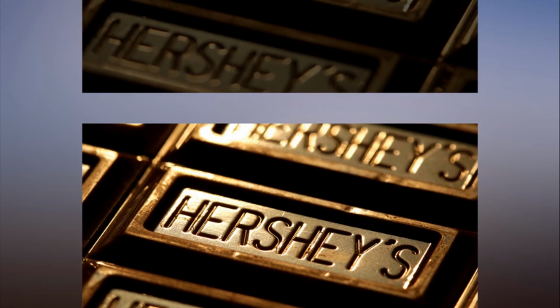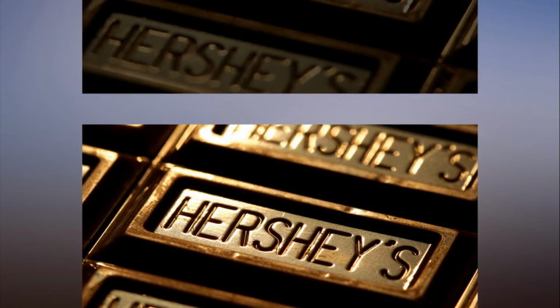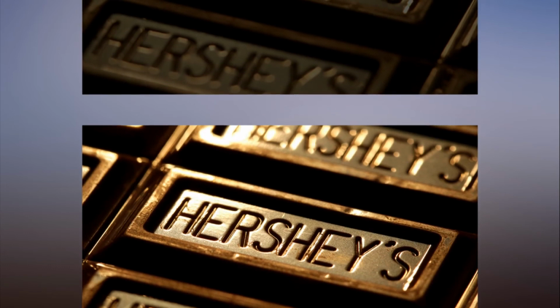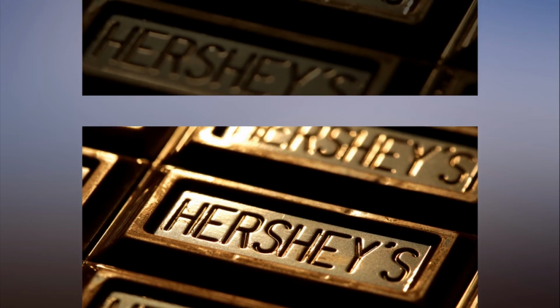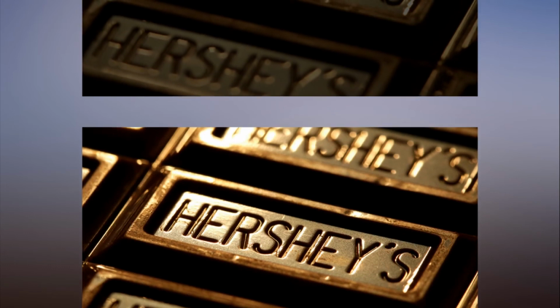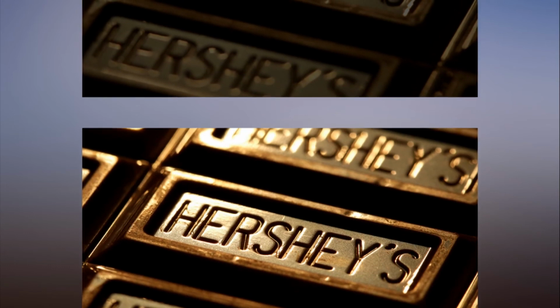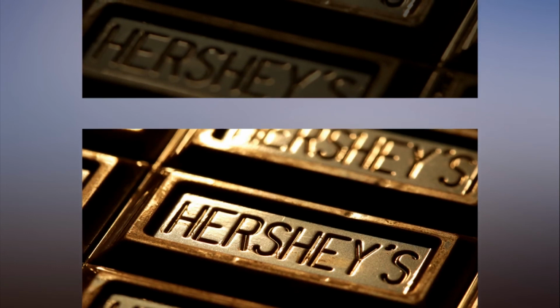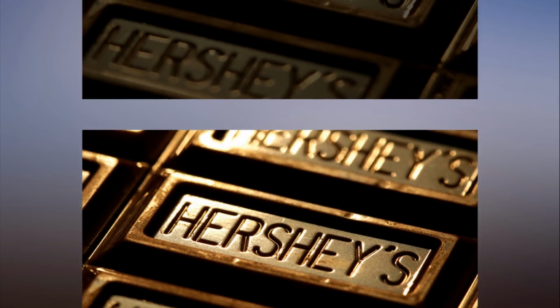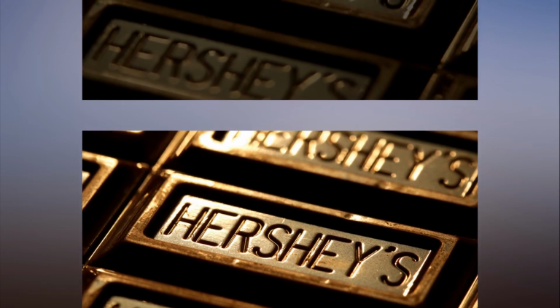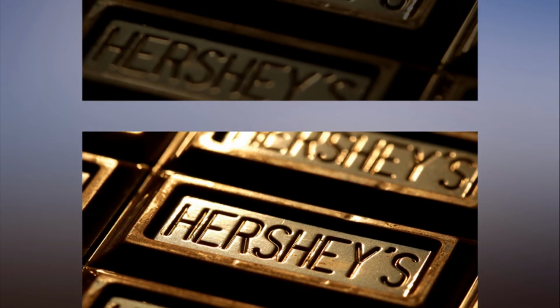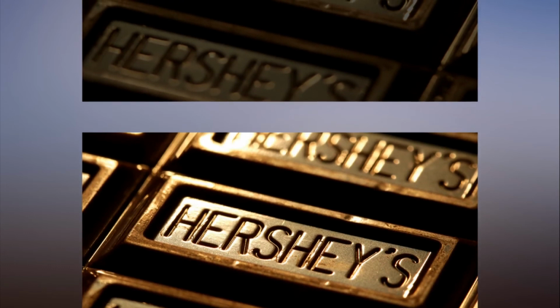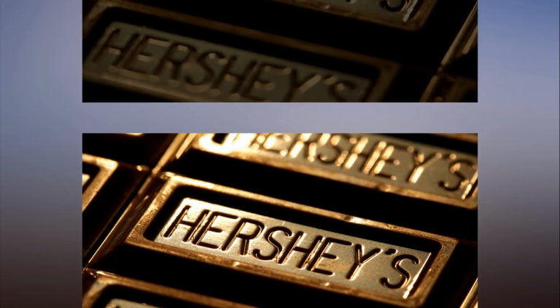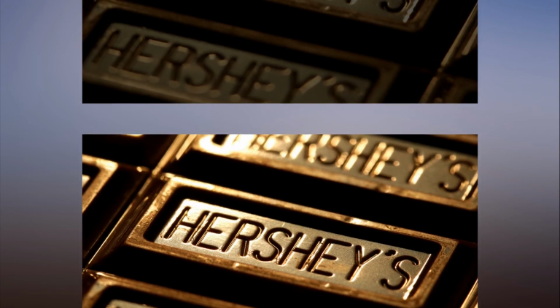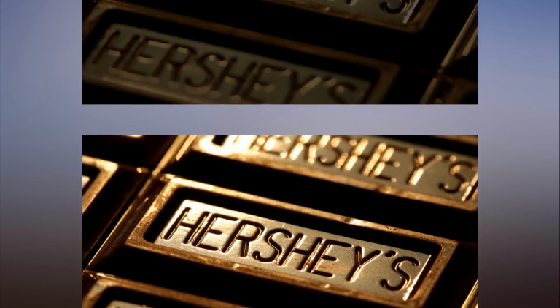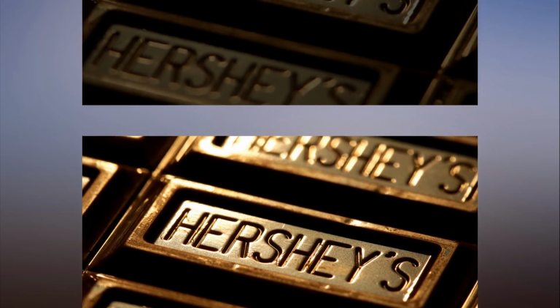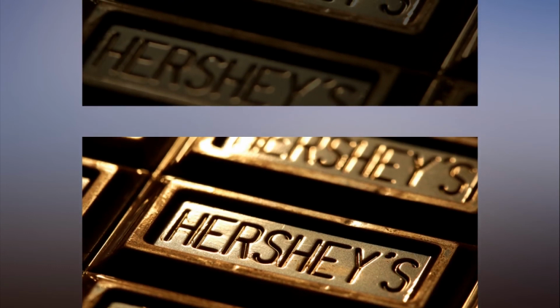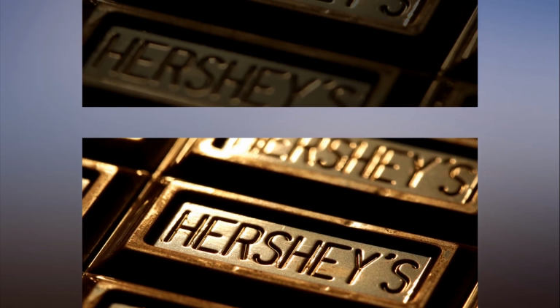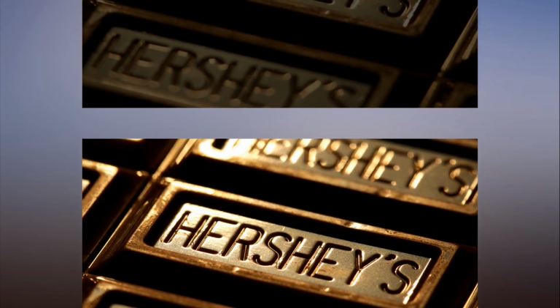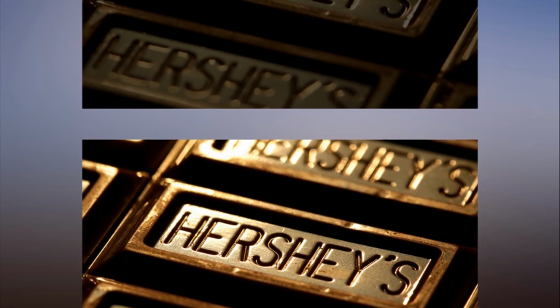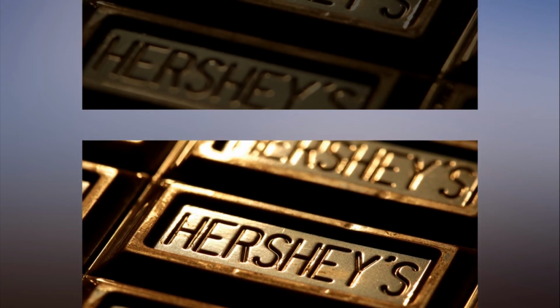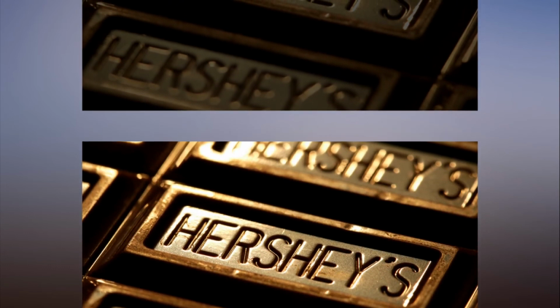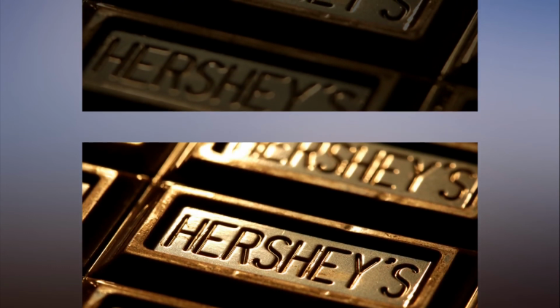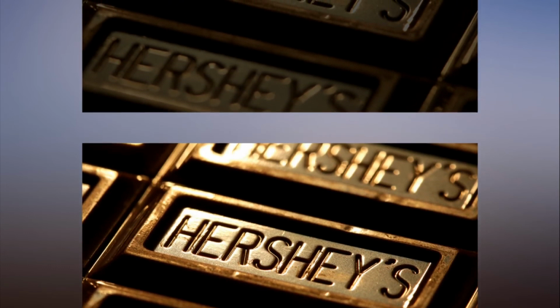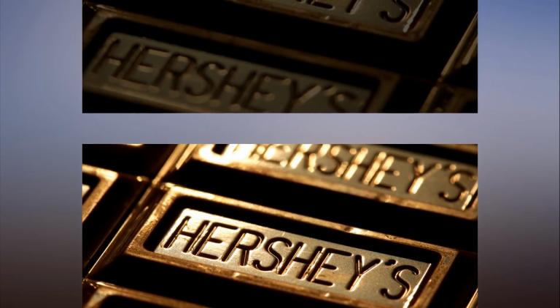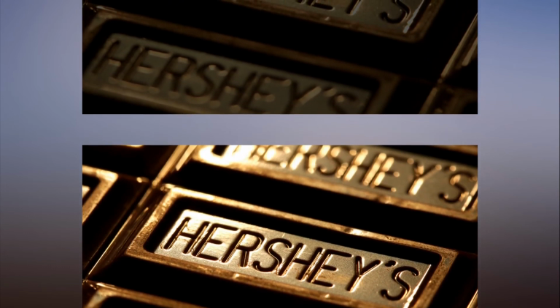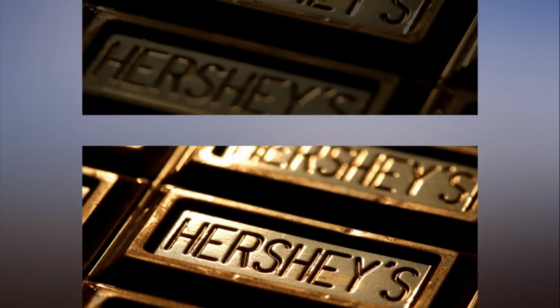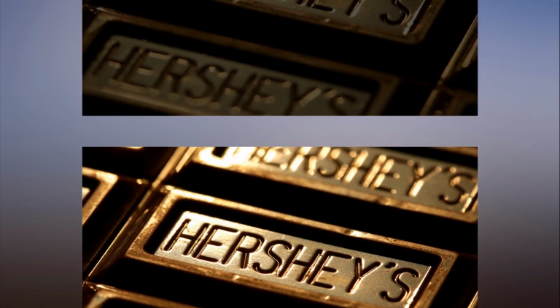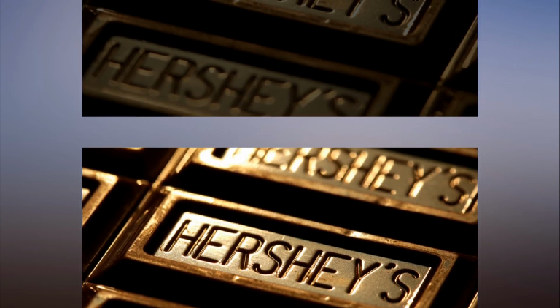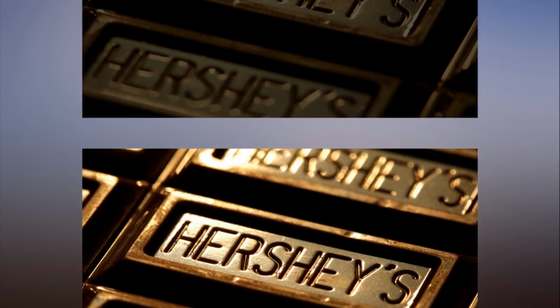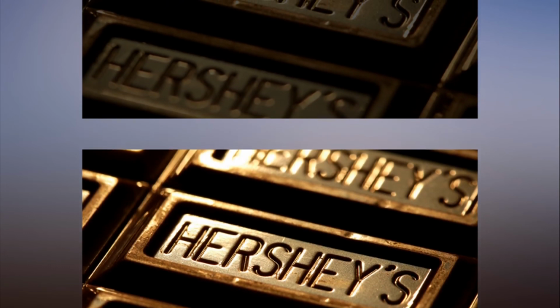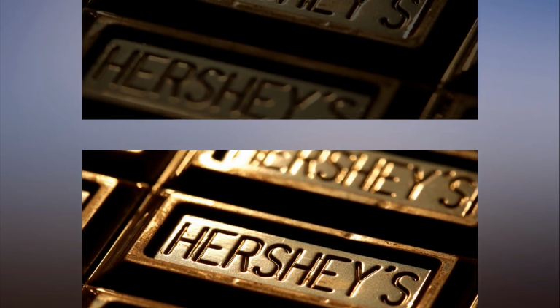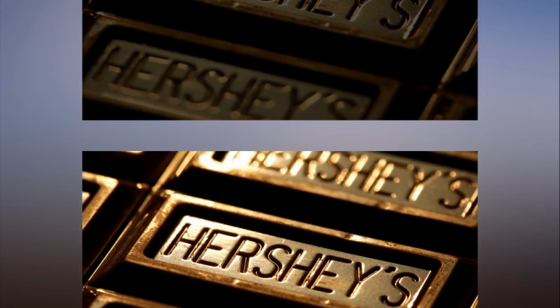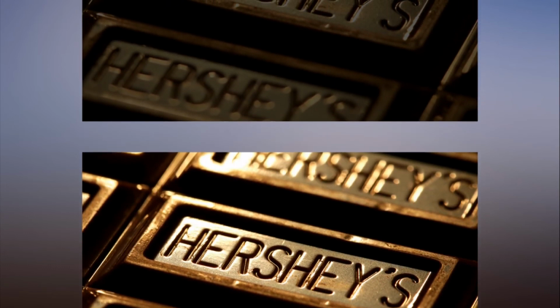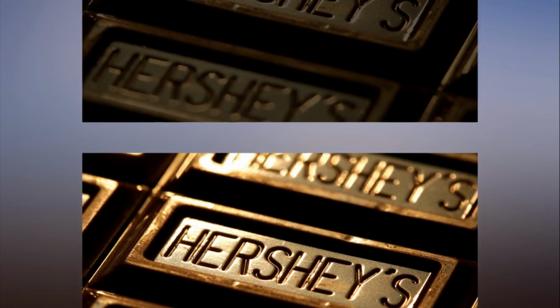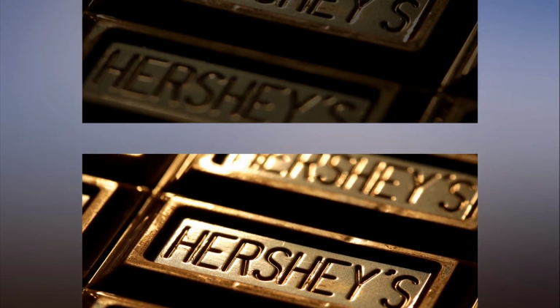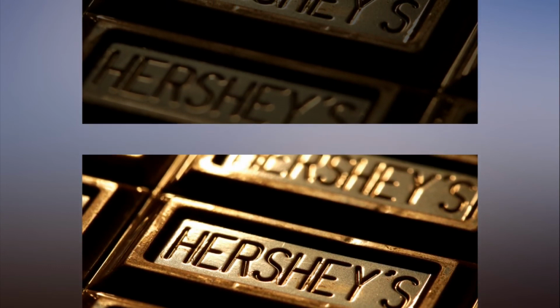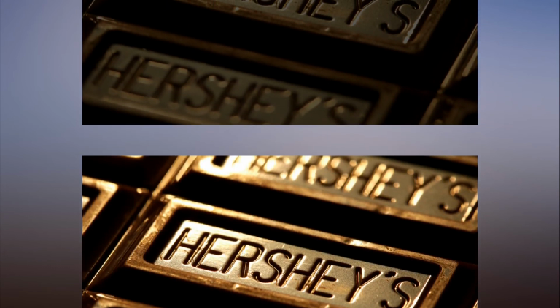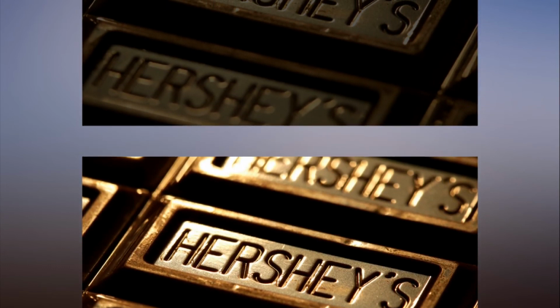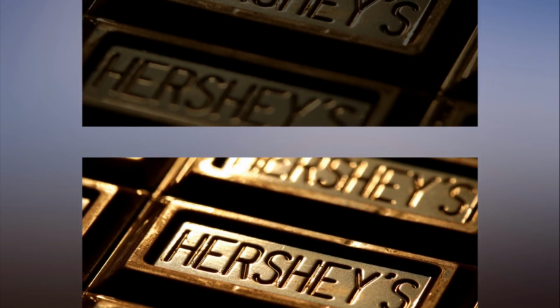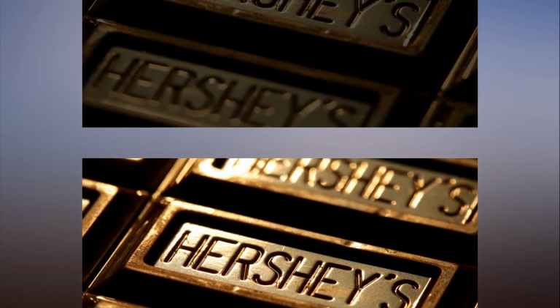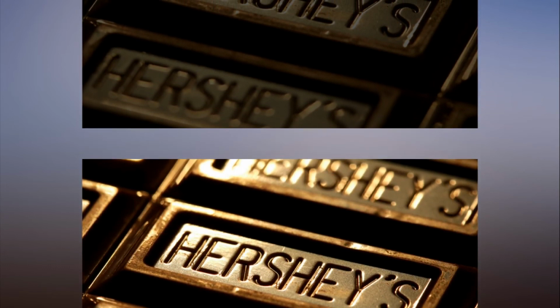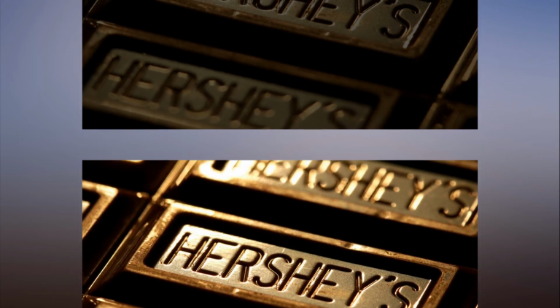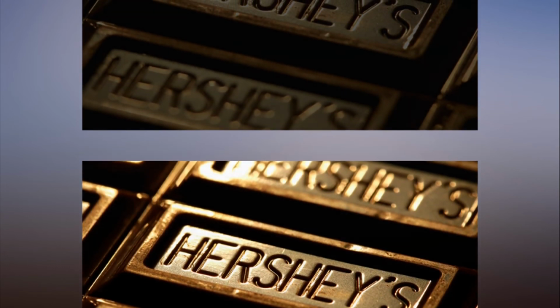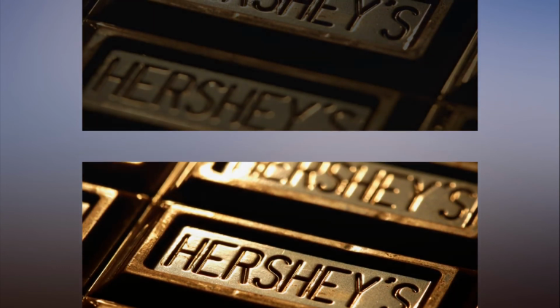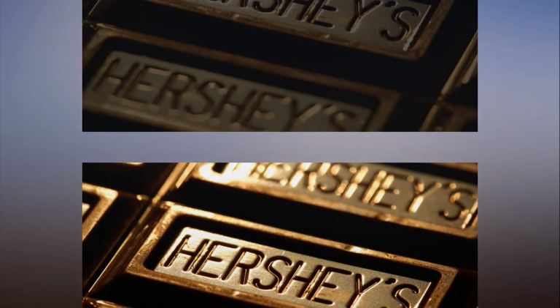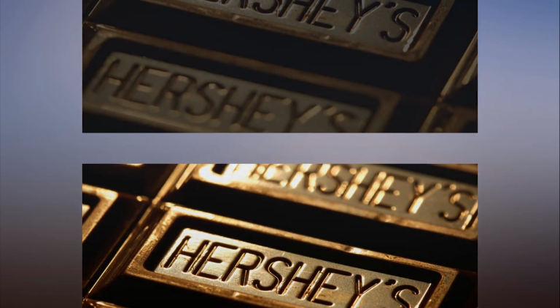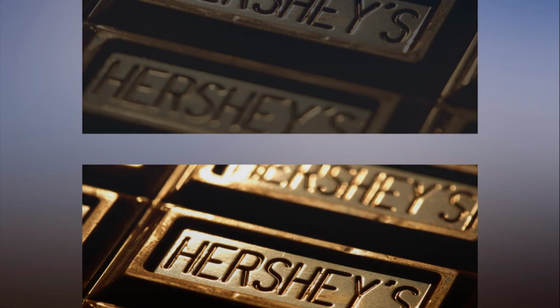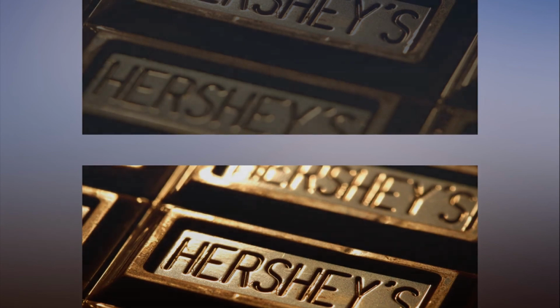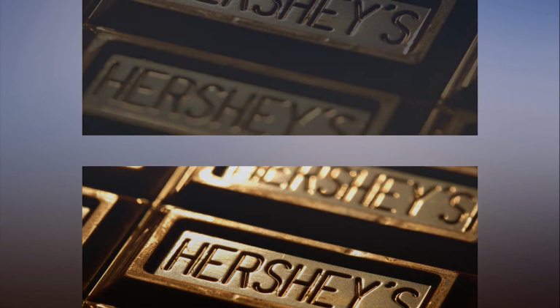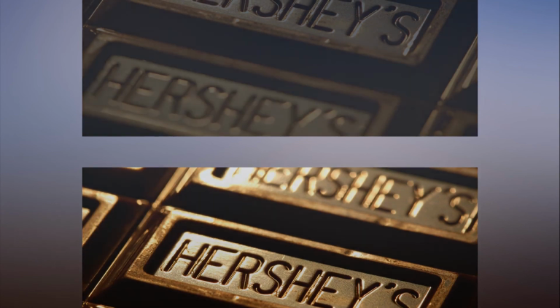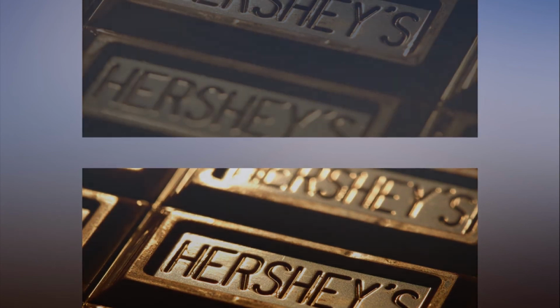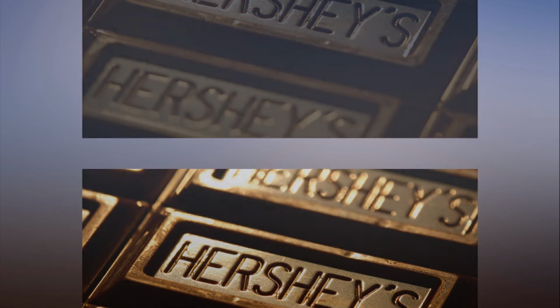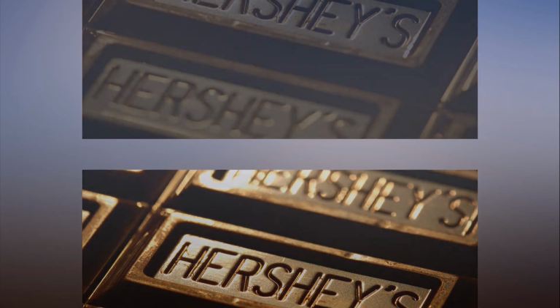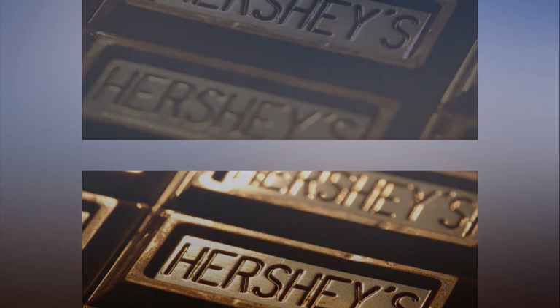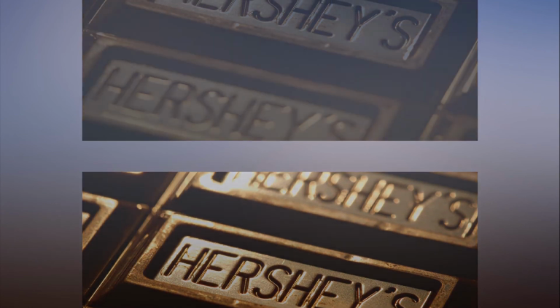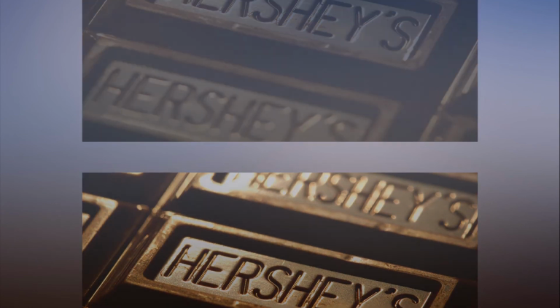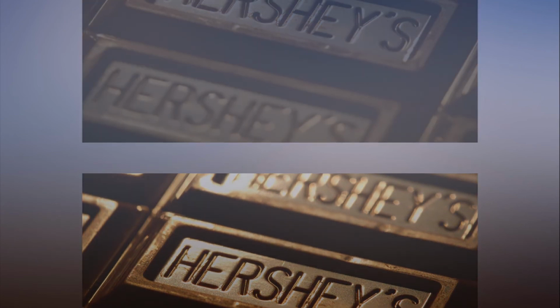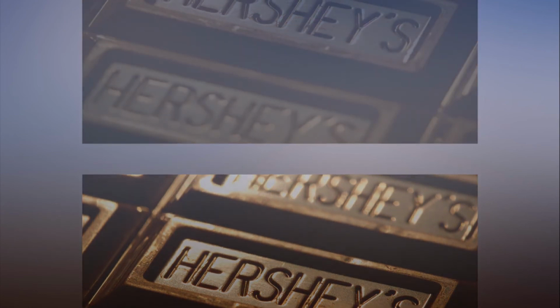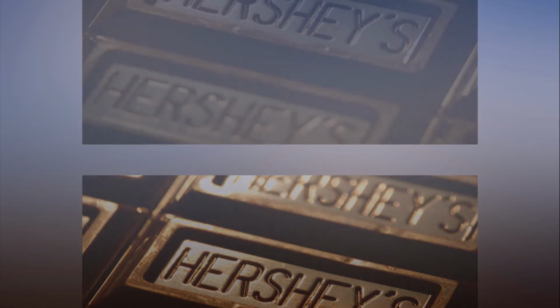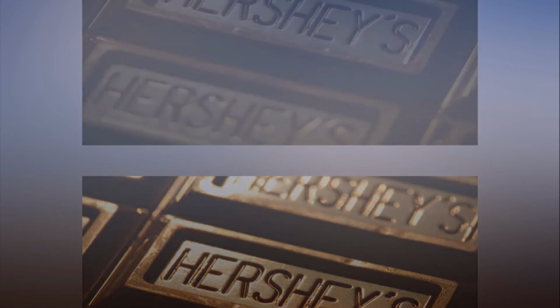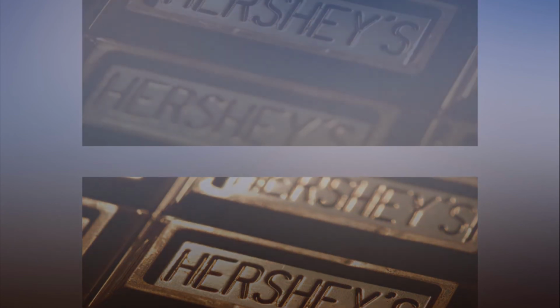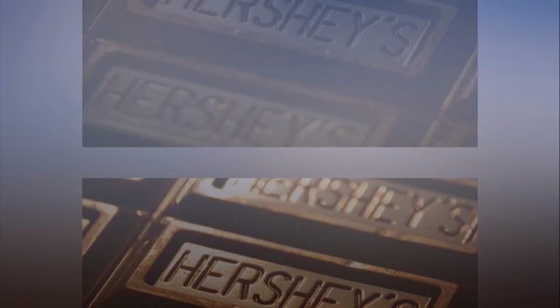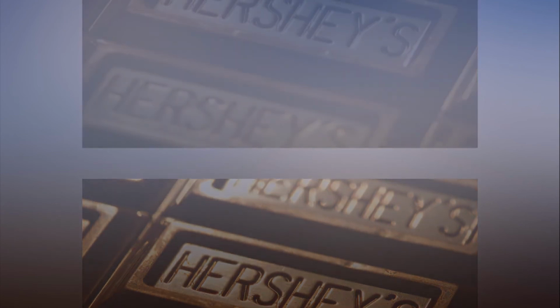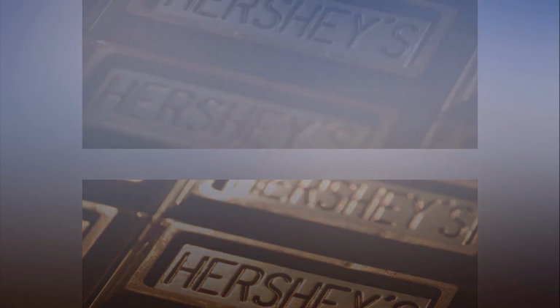This mouth-watering new offering comes after we reported on the creation of a whole new kind of ruby chocolate. We also explained why there may be some big health benefits to getting your chocolate fix.